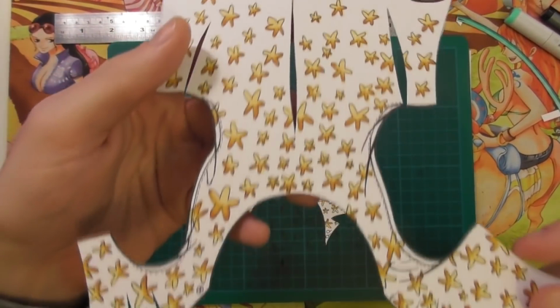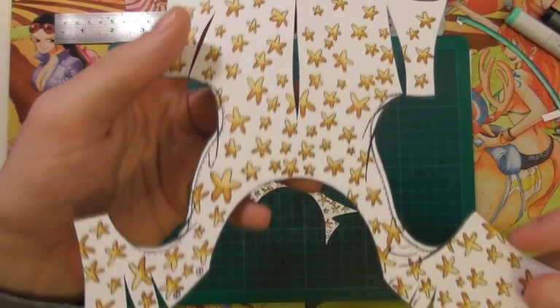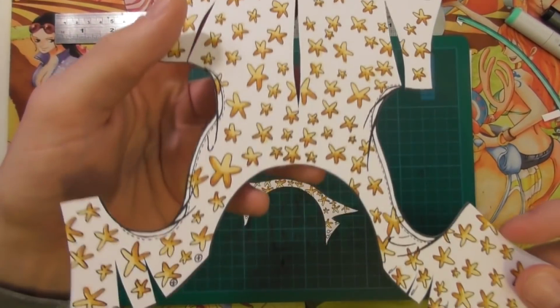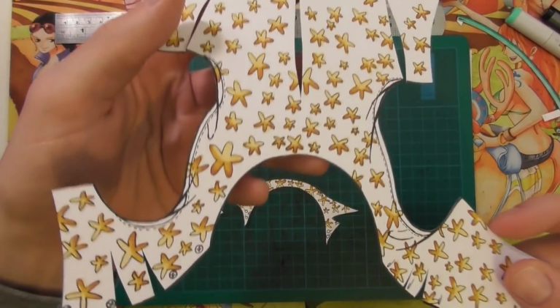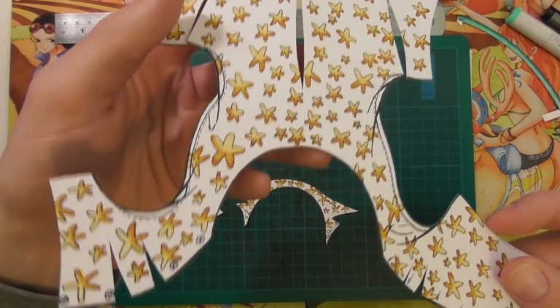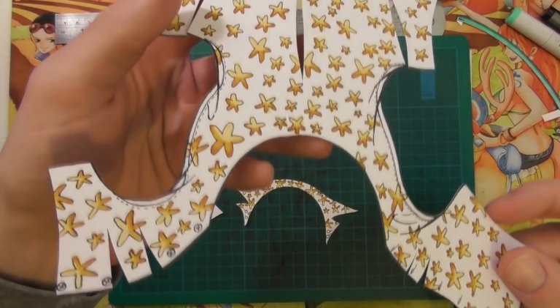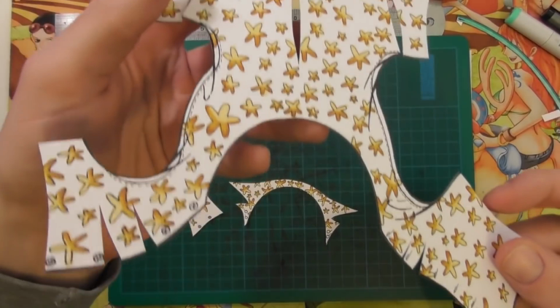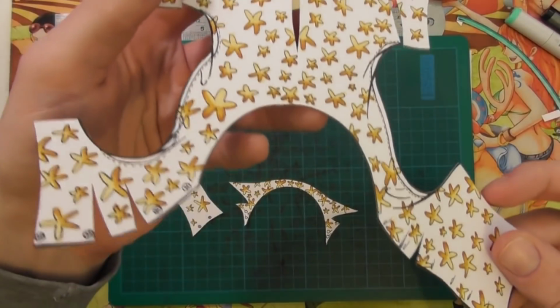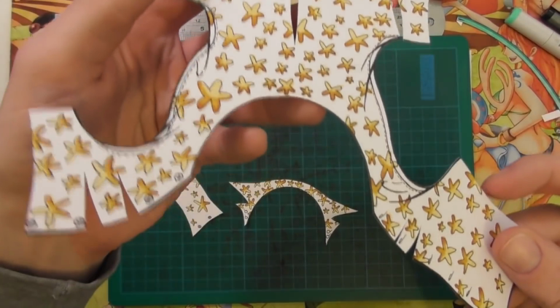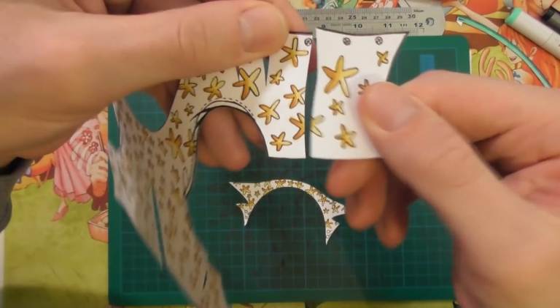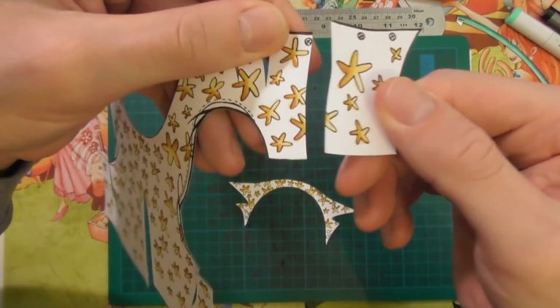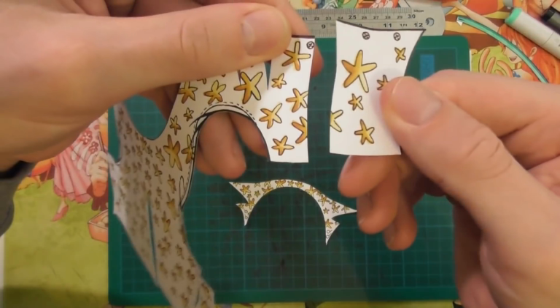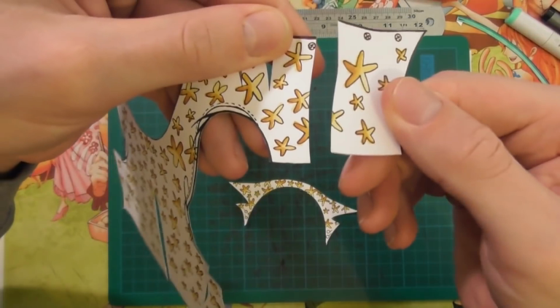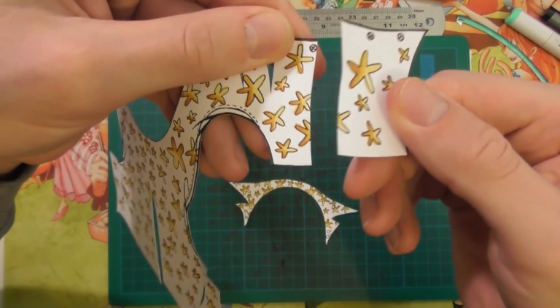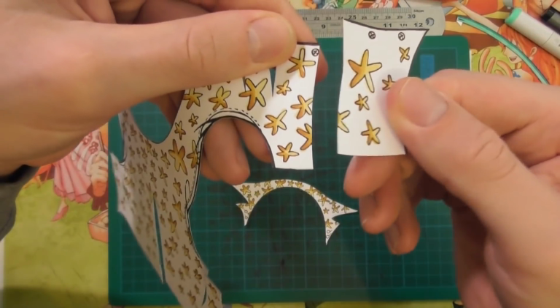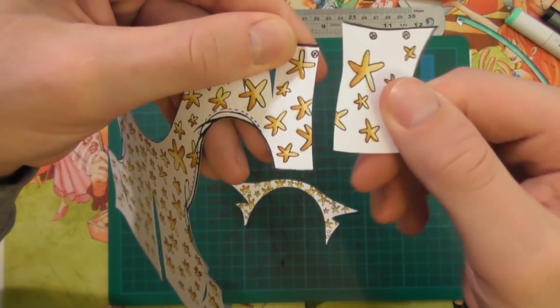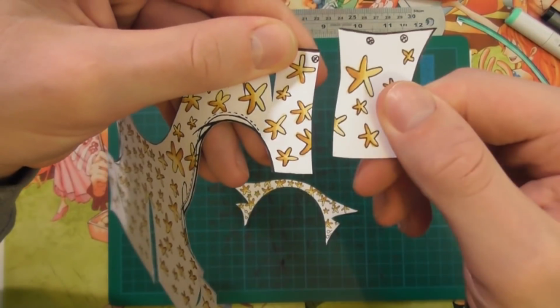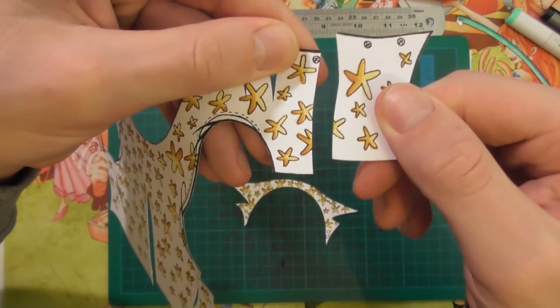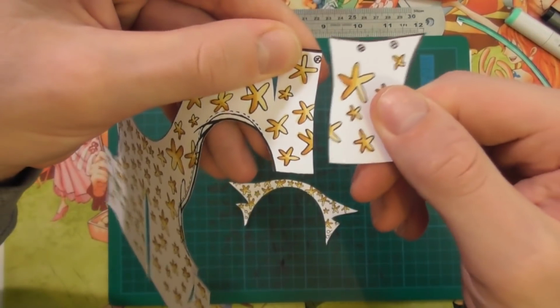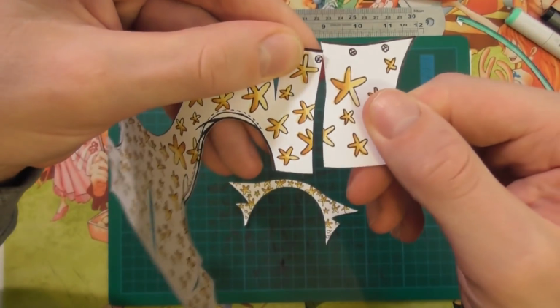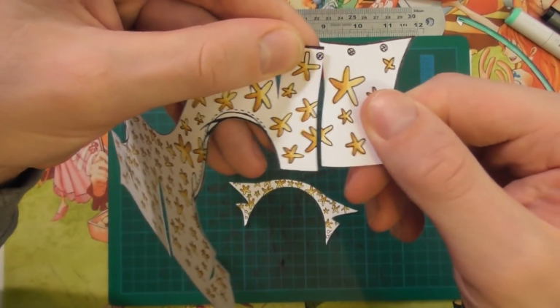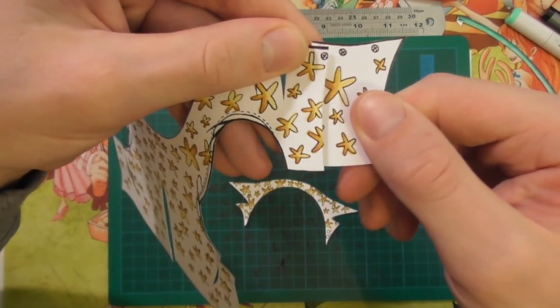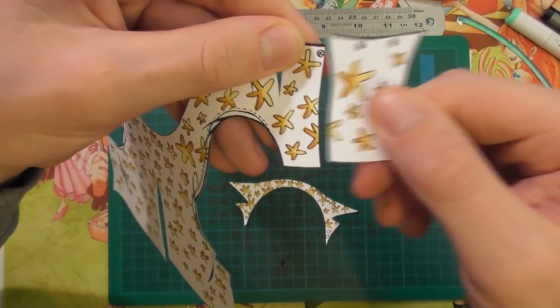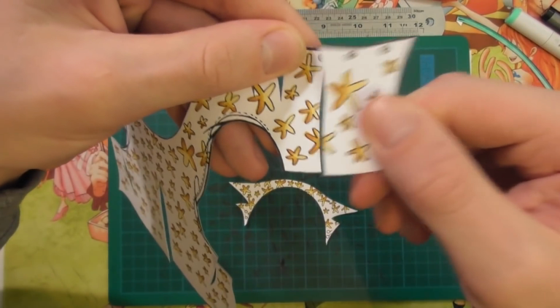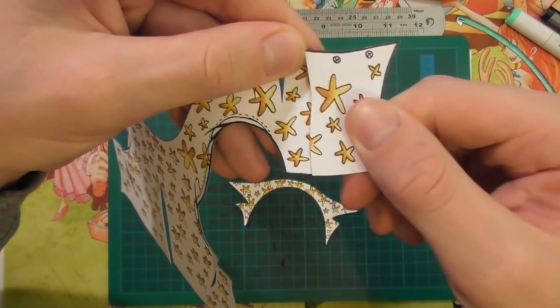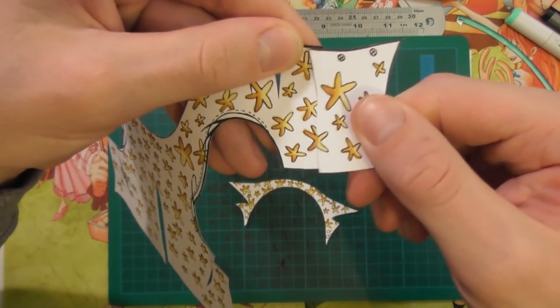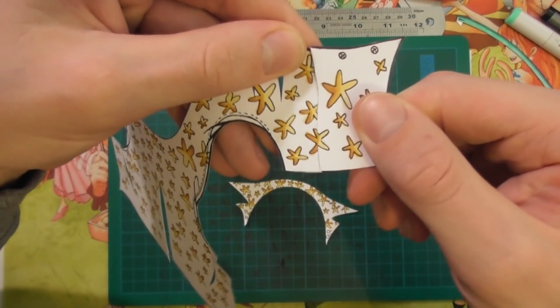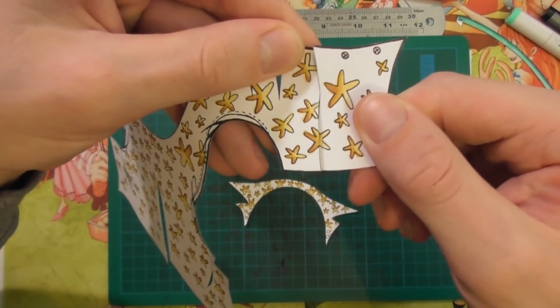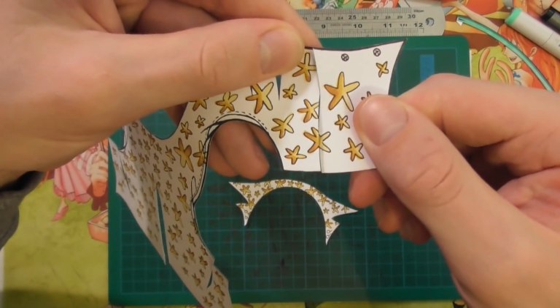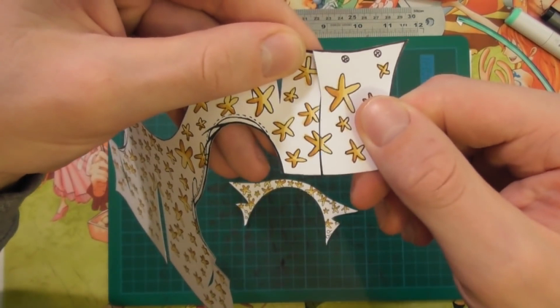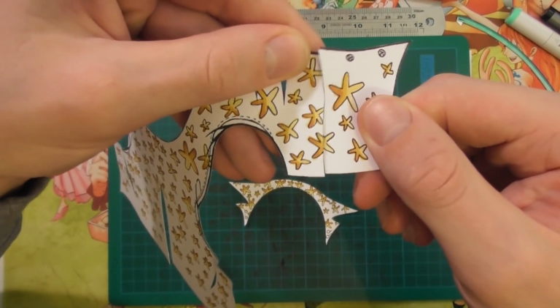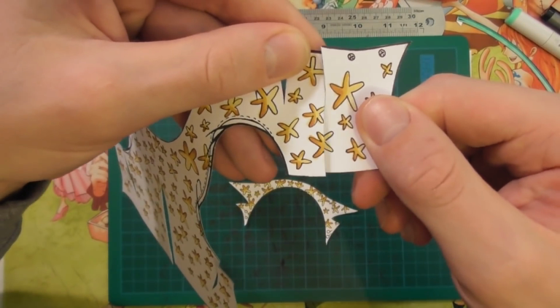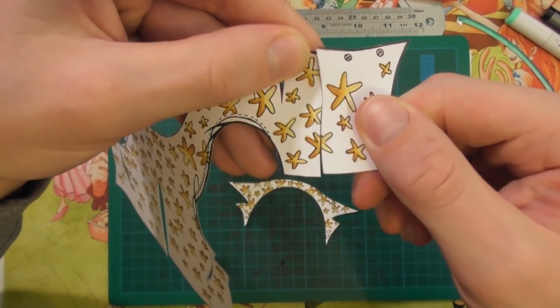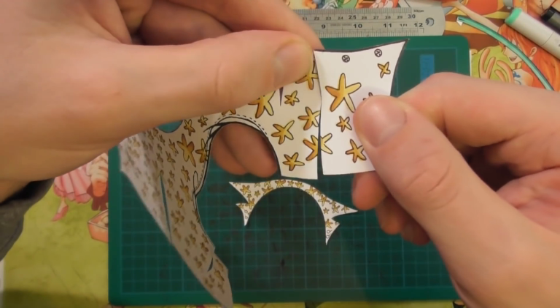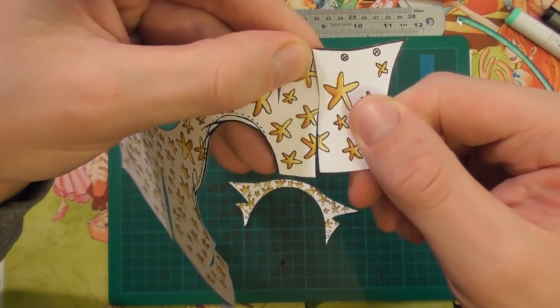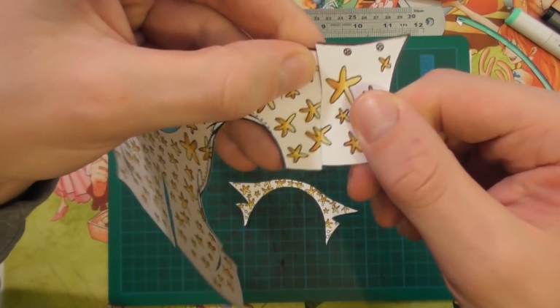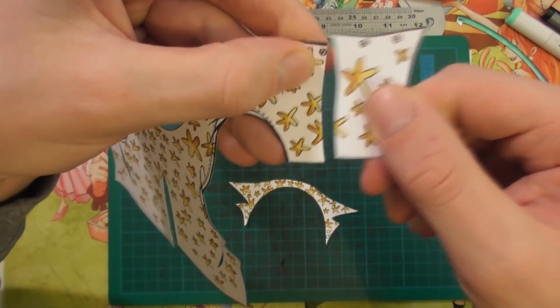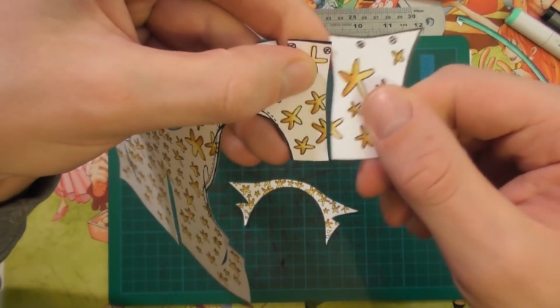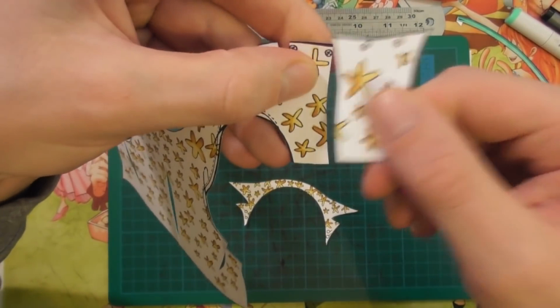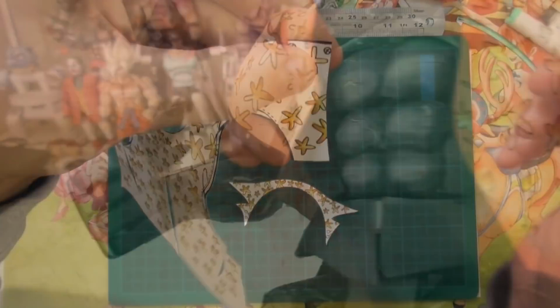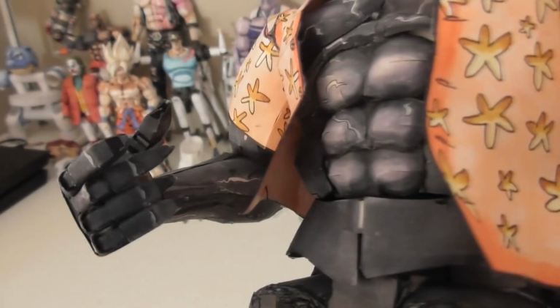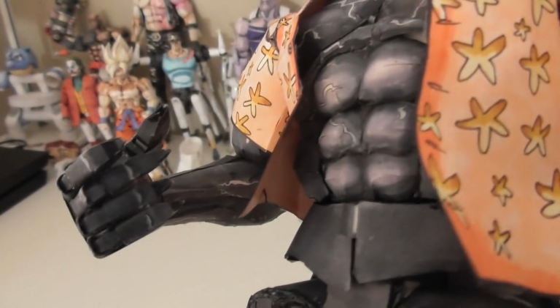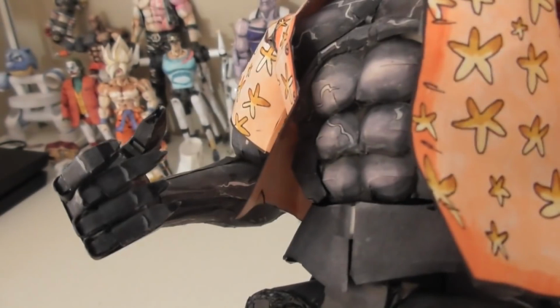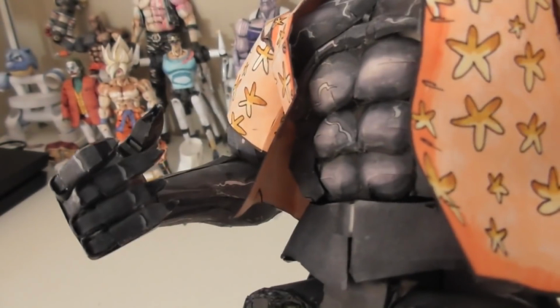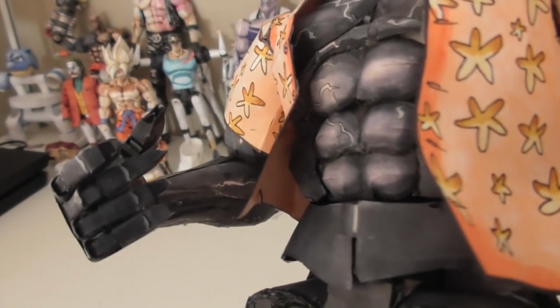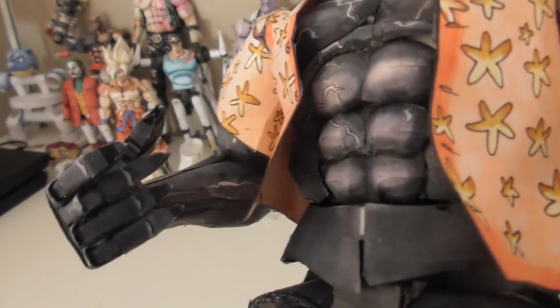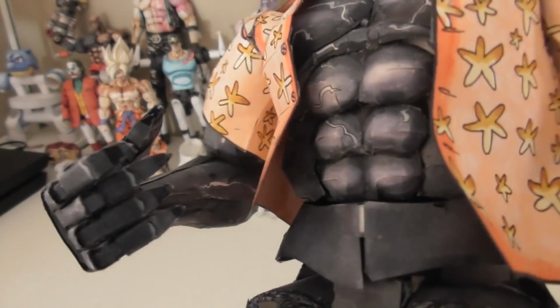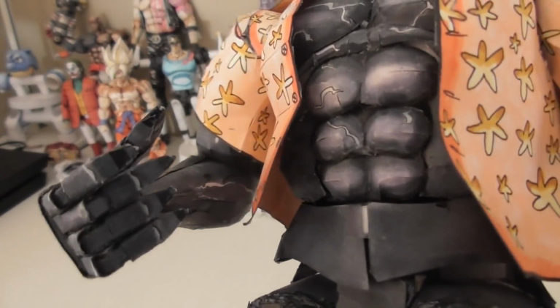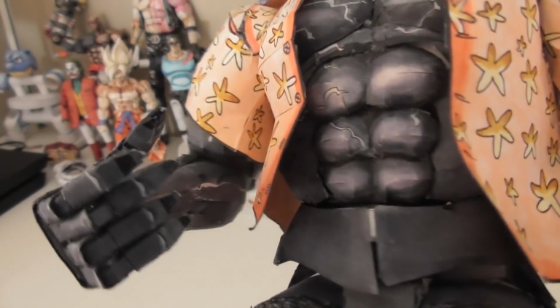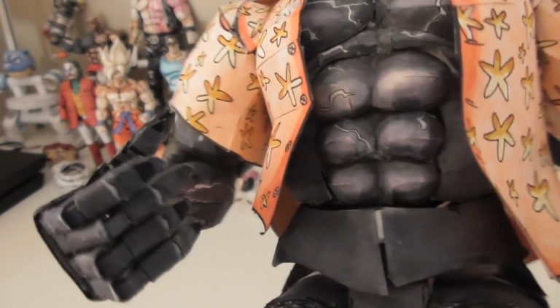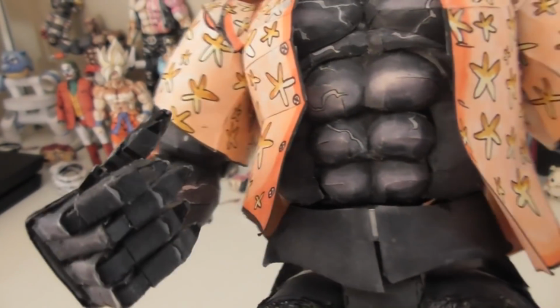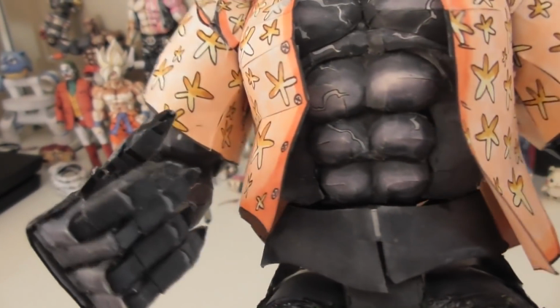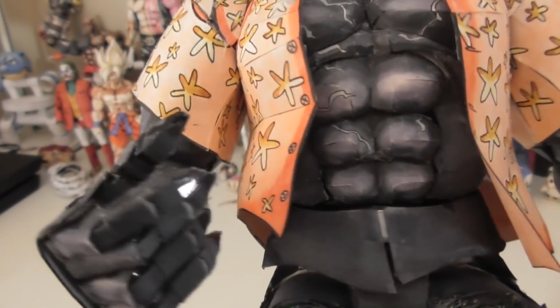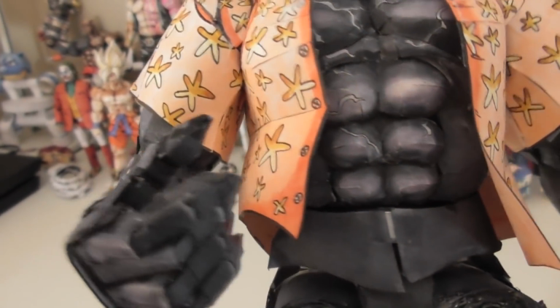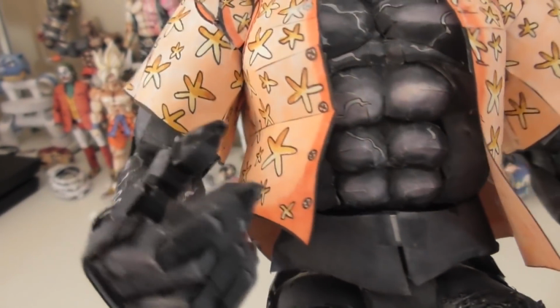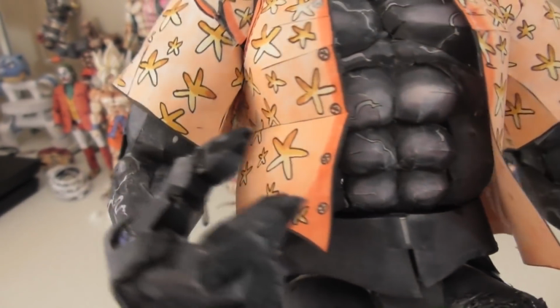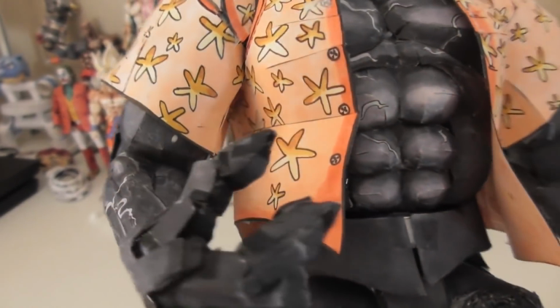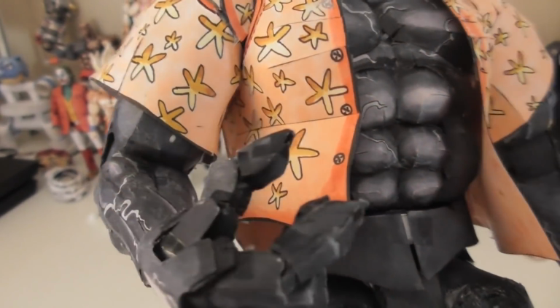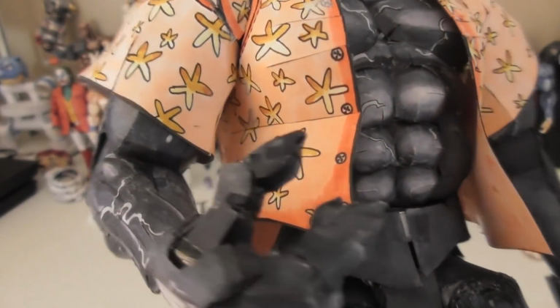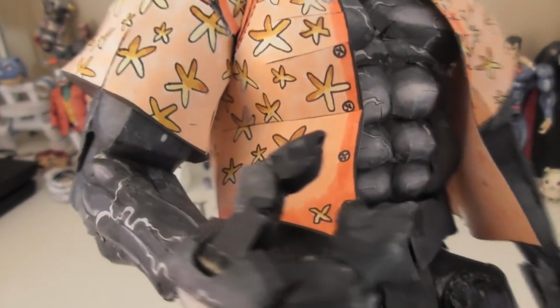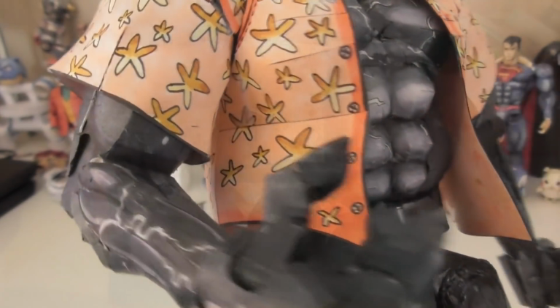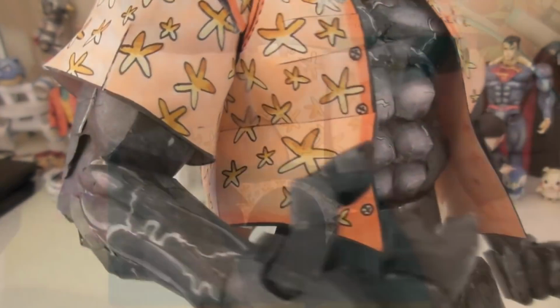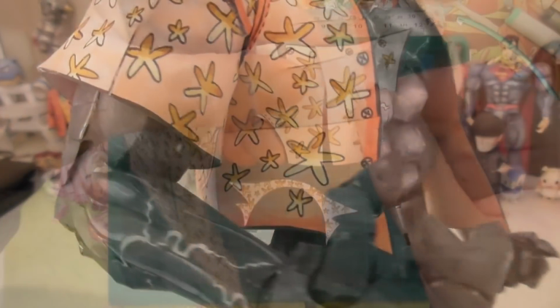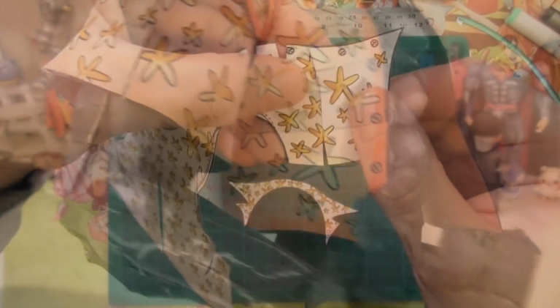That was a bit tedious. This is a separate part here that I've removed from the lower part of his shirt, because I want it to flick forward as you'll see in the final model.